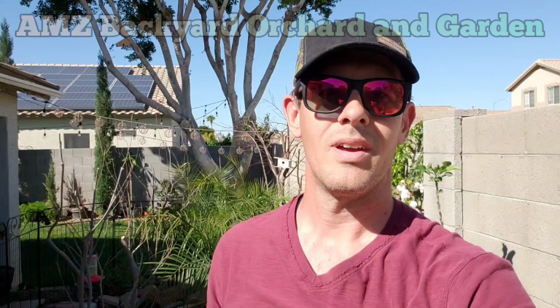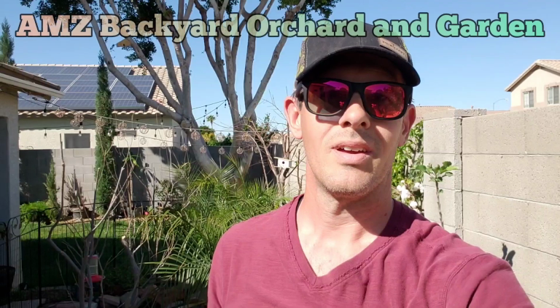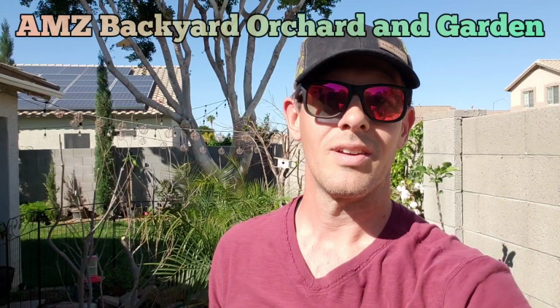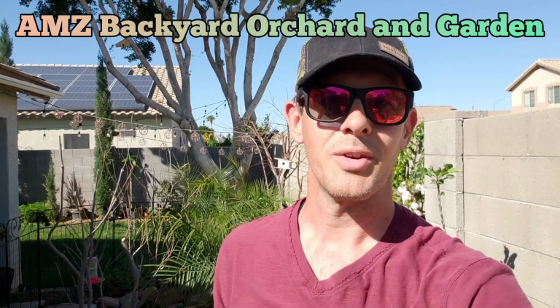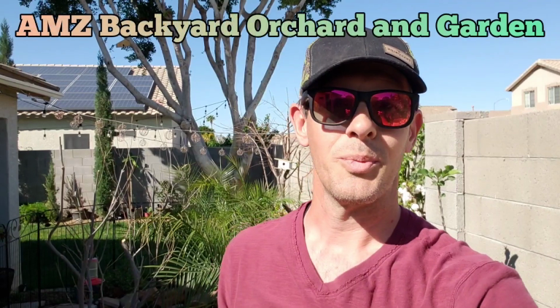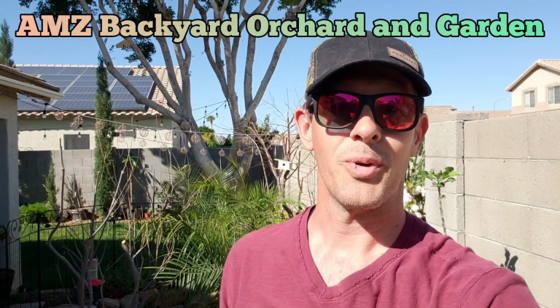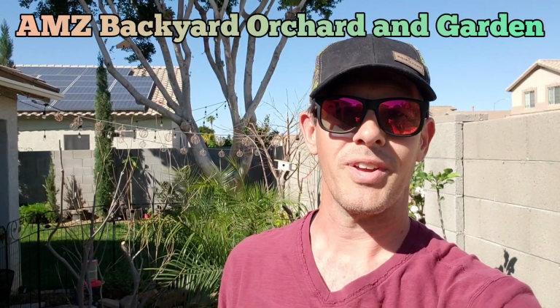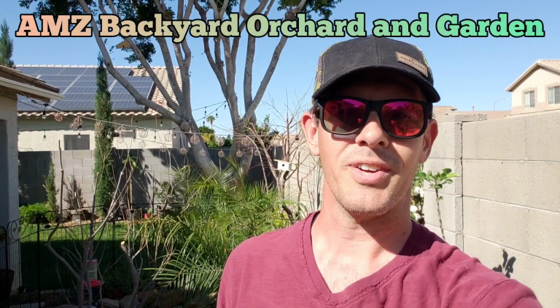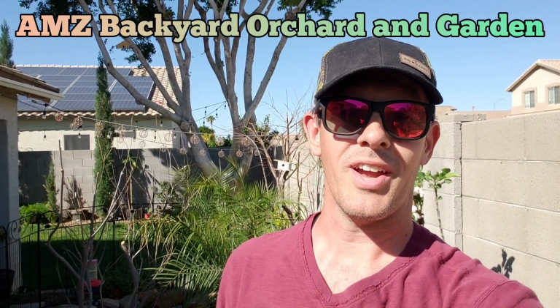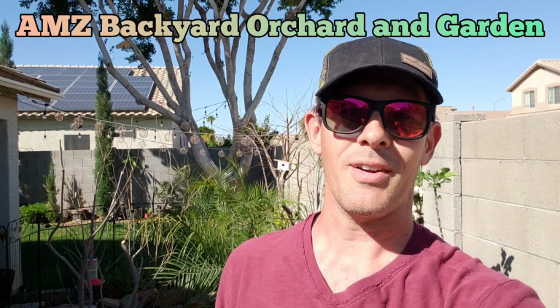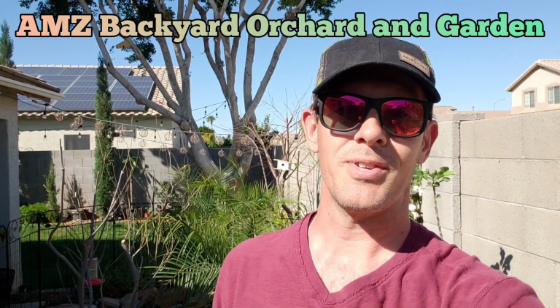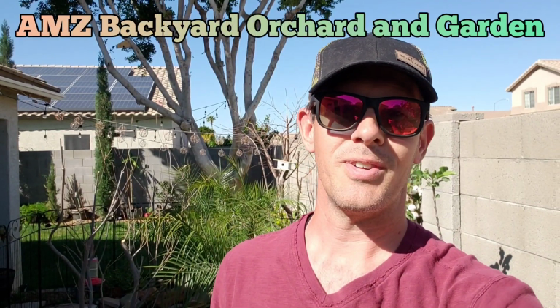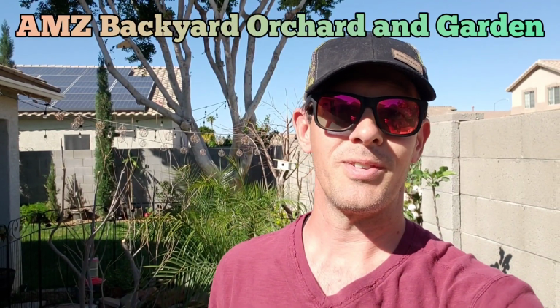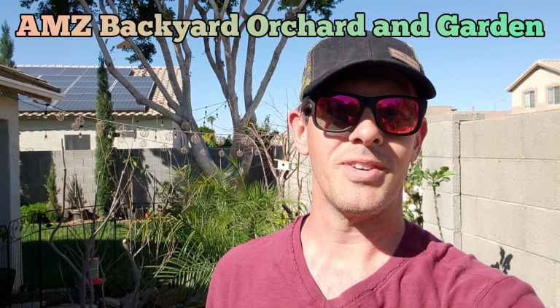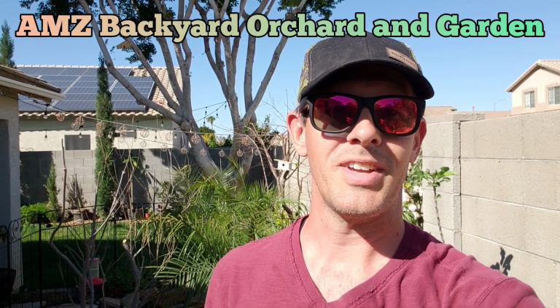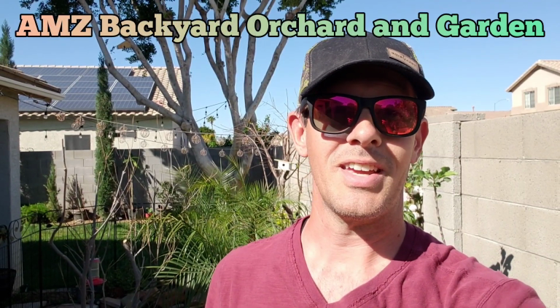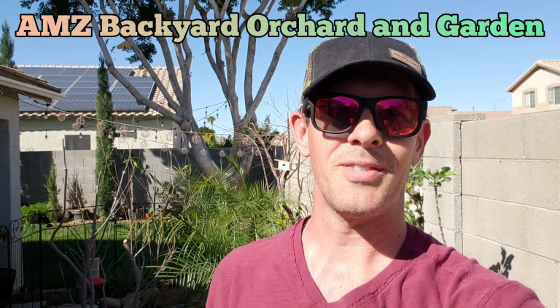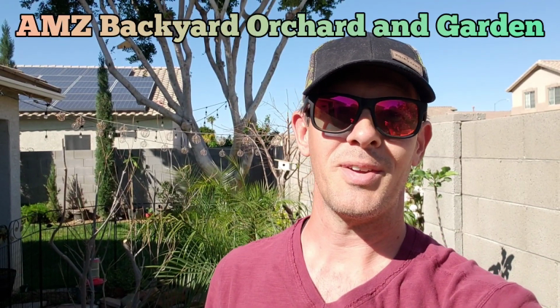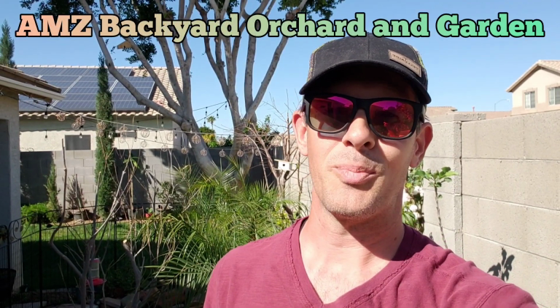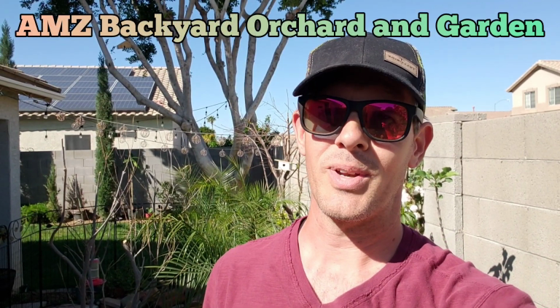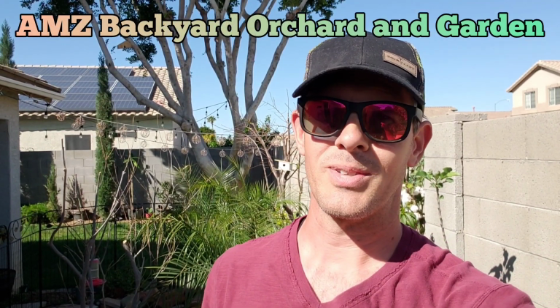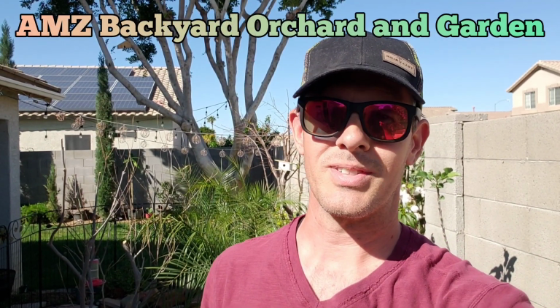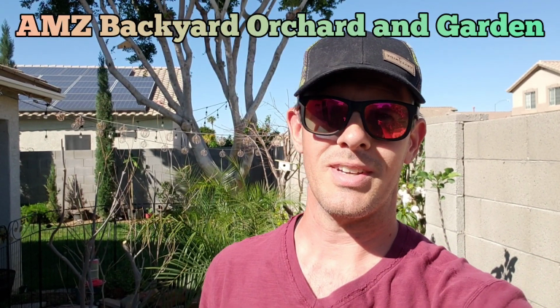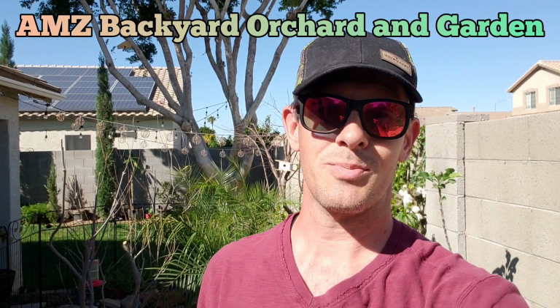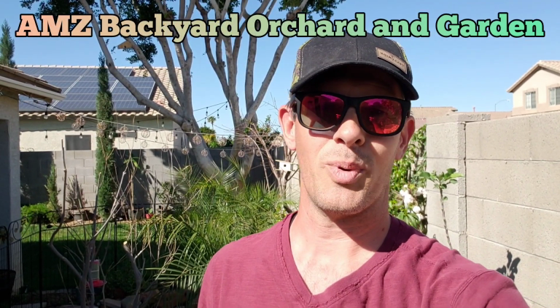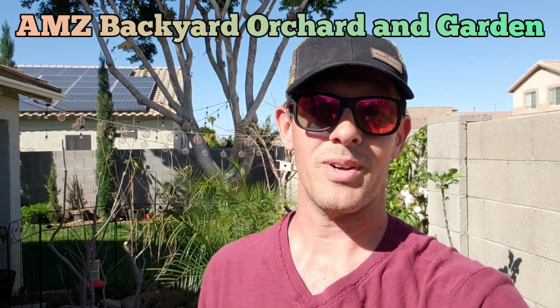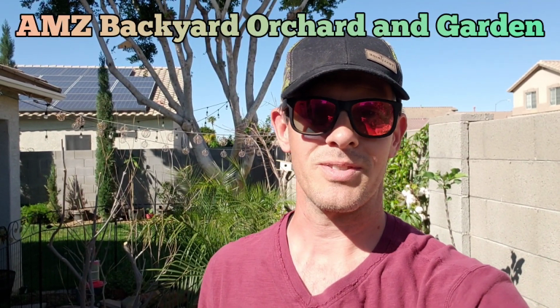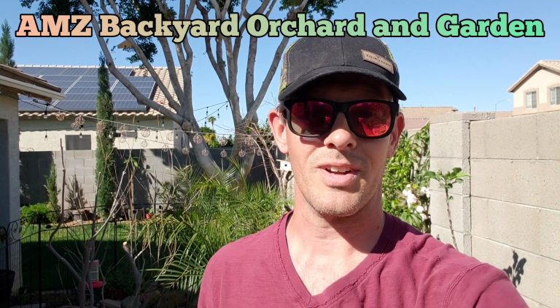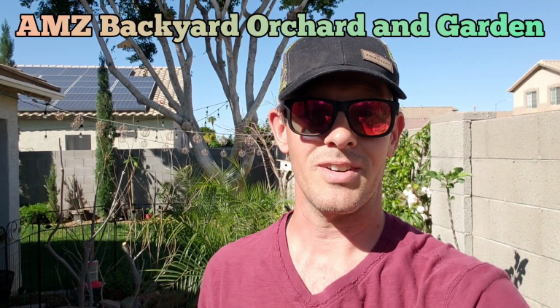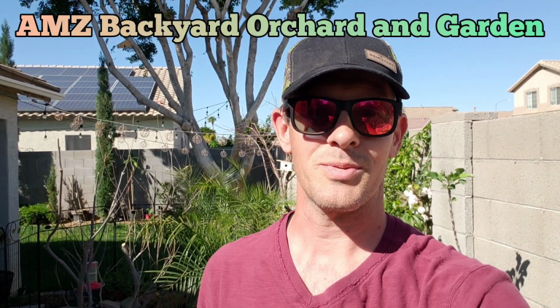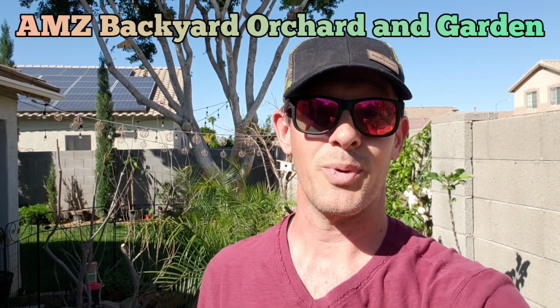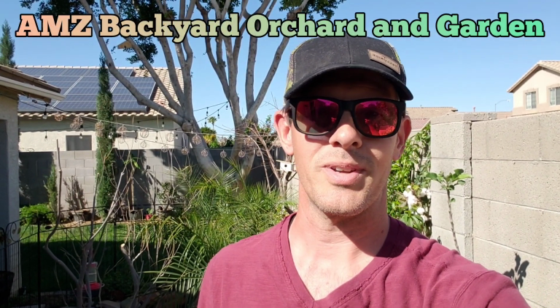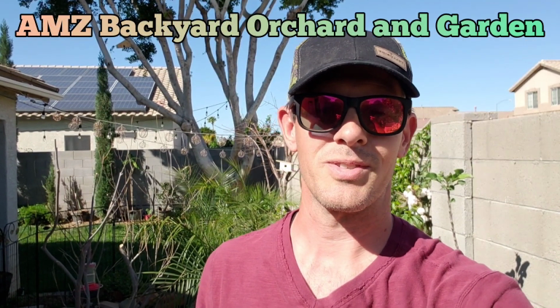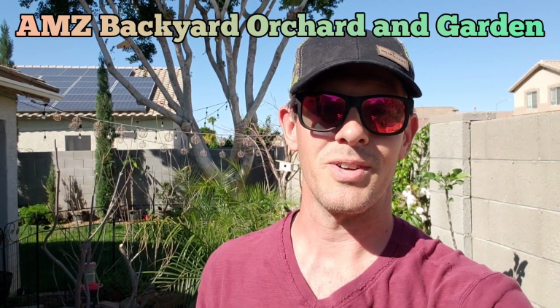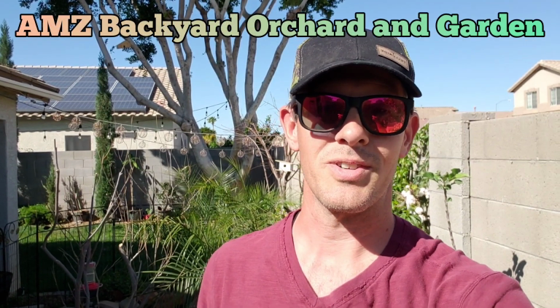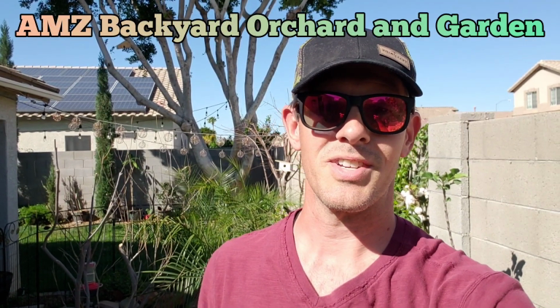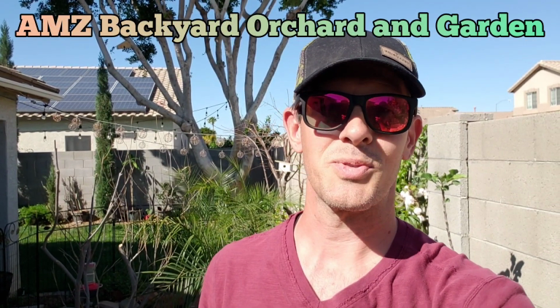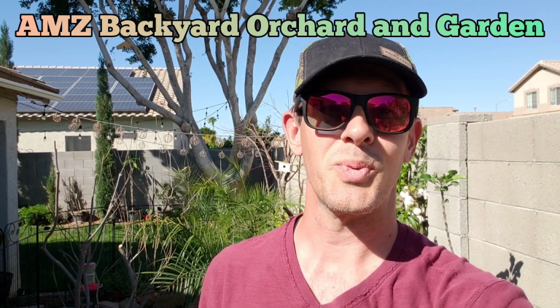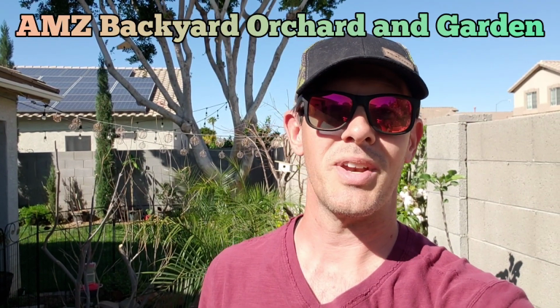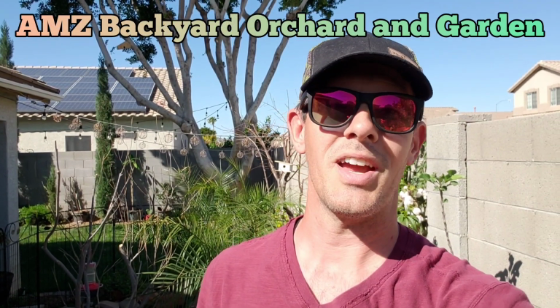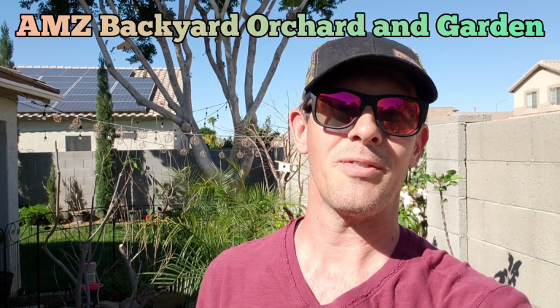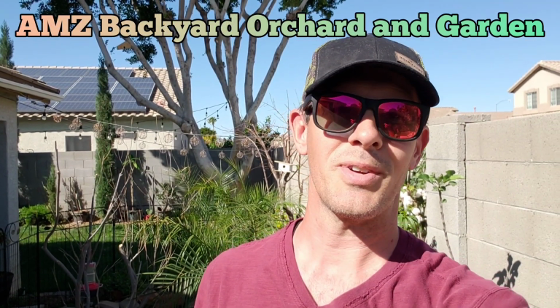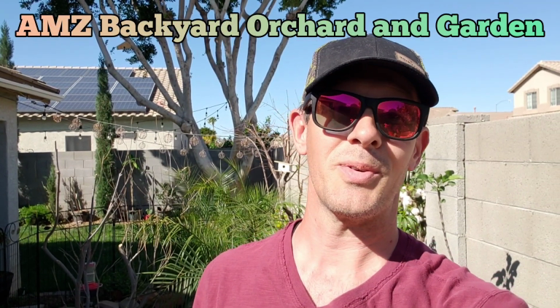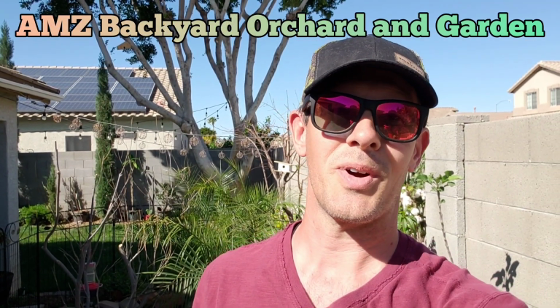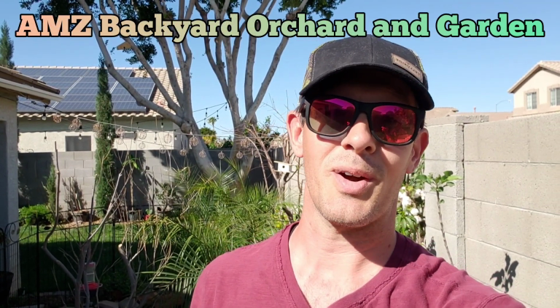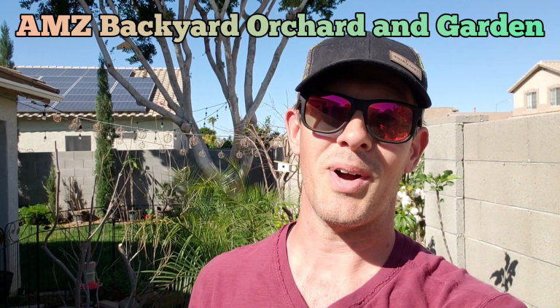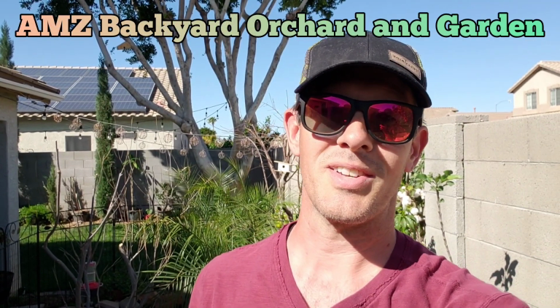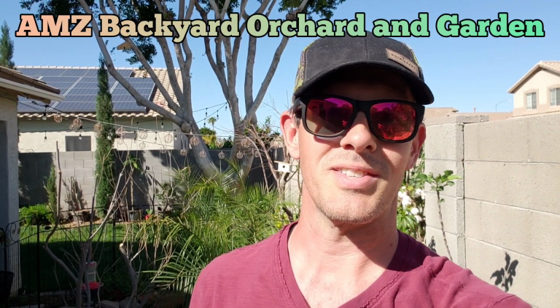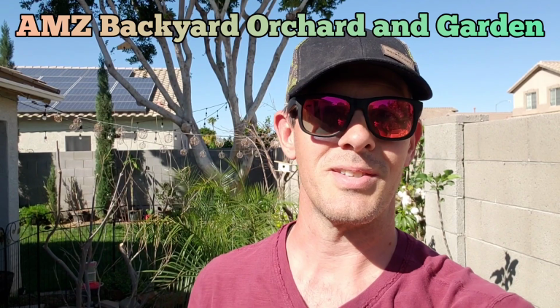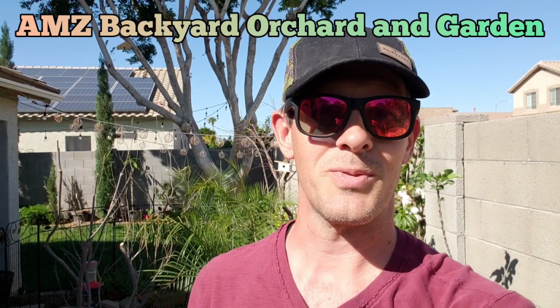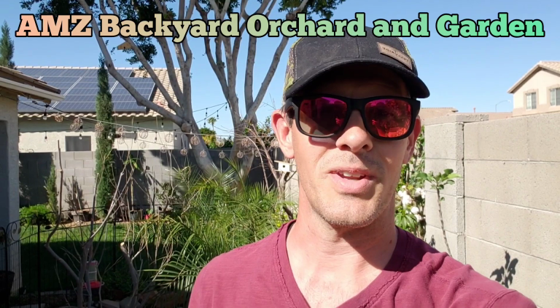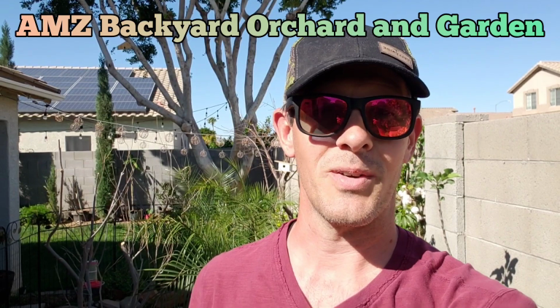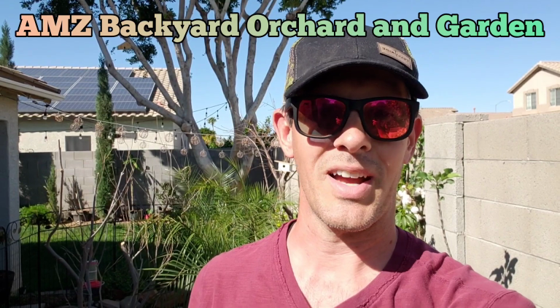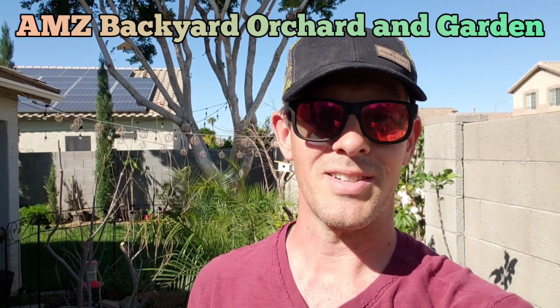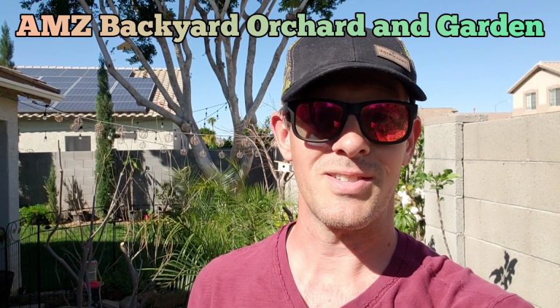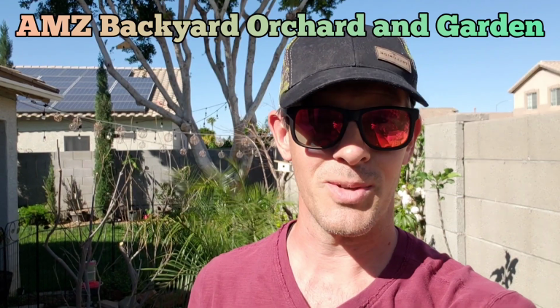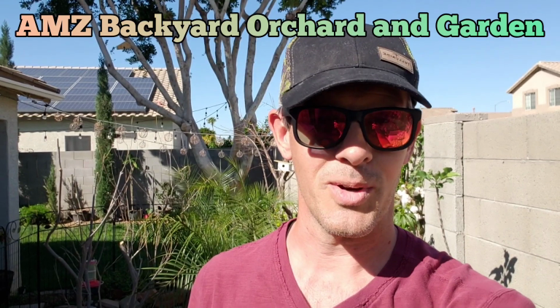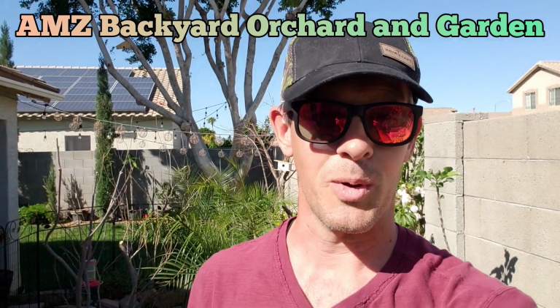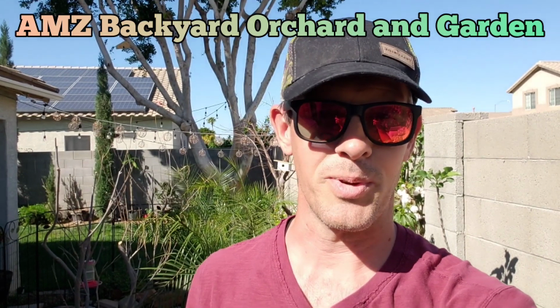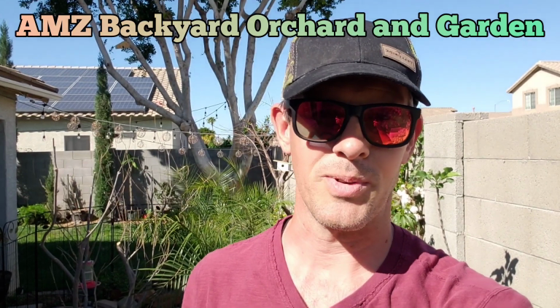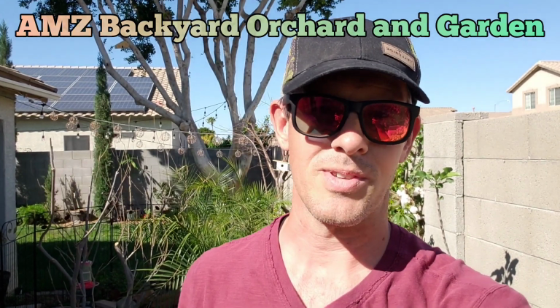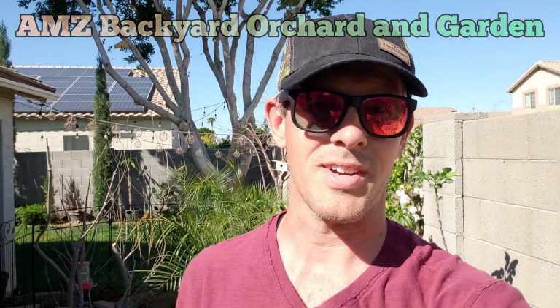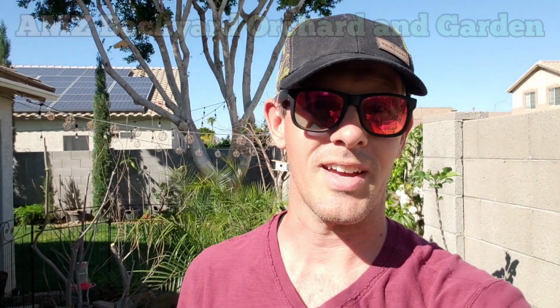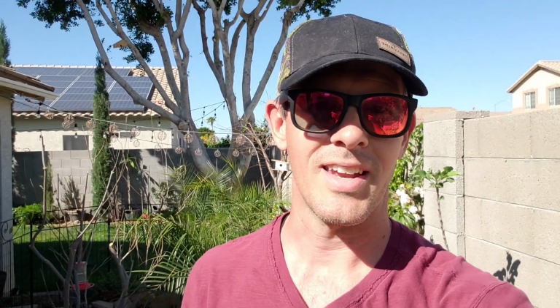Good morning, good afternoon, good evening, buenos dias, buenos tardes, buenos noches — whenever you are watching this video. I do hope you enjoy it.